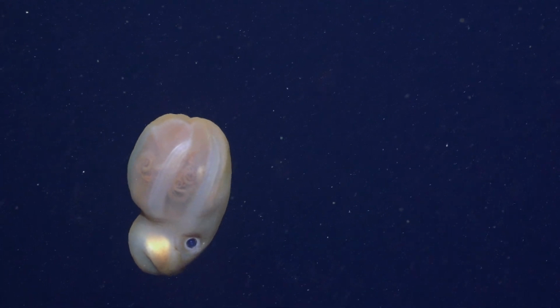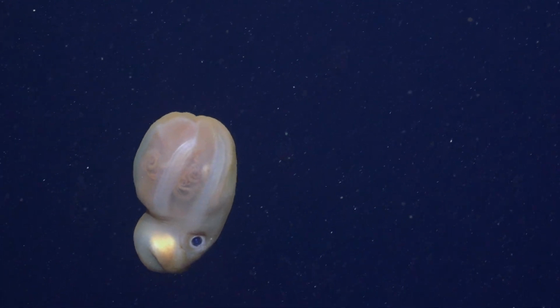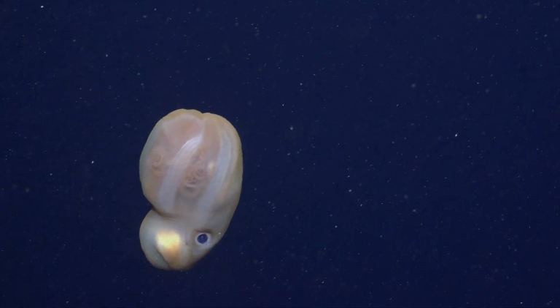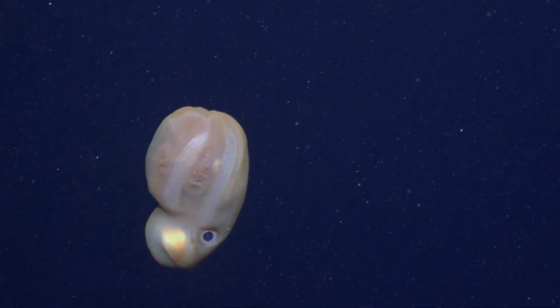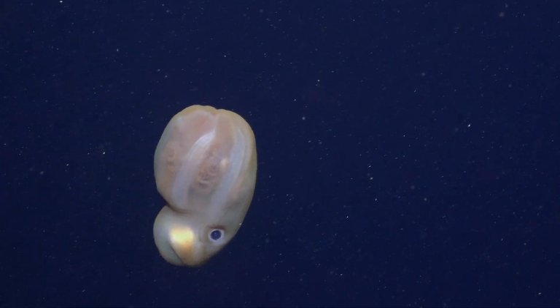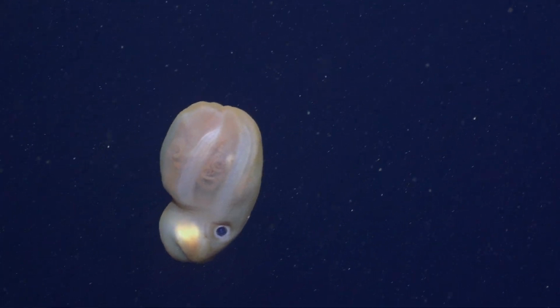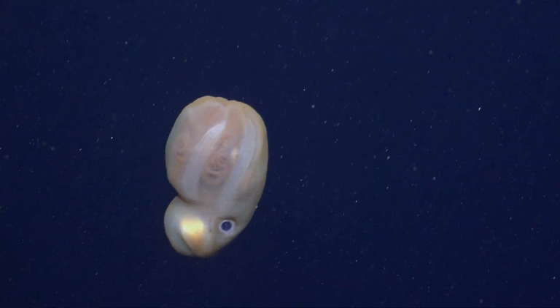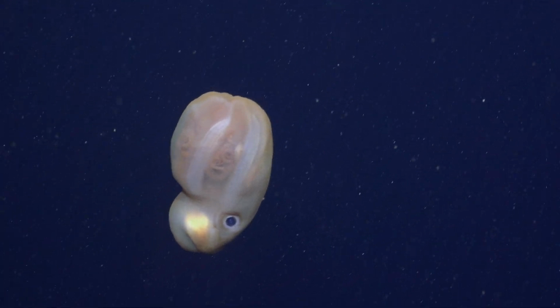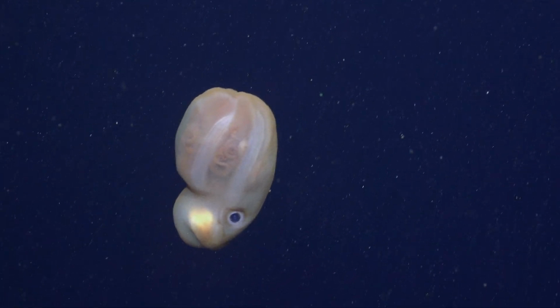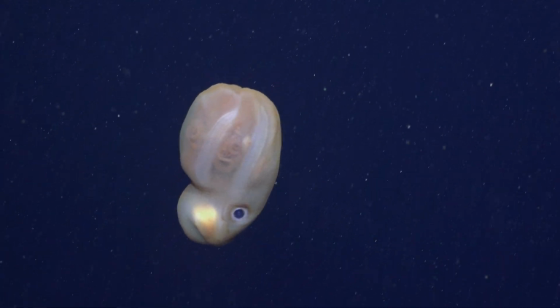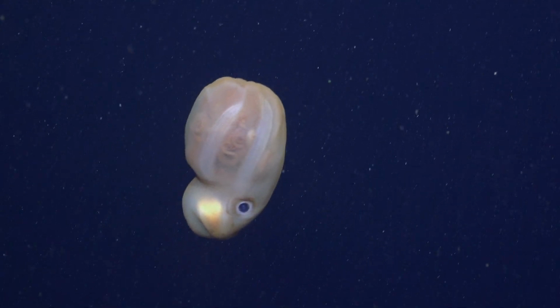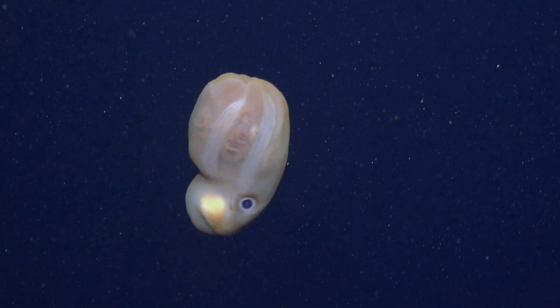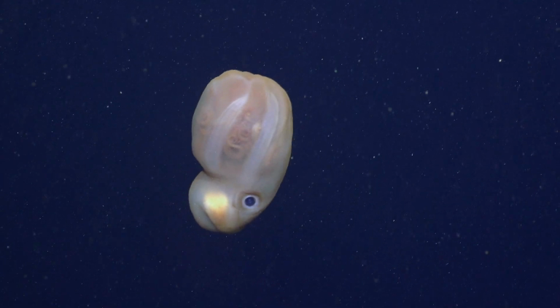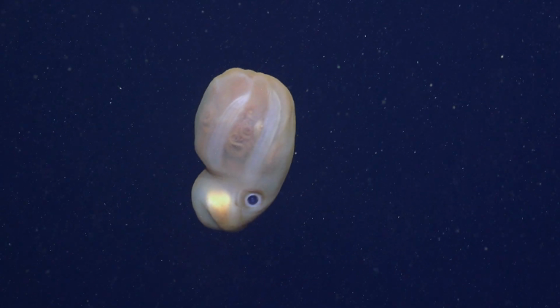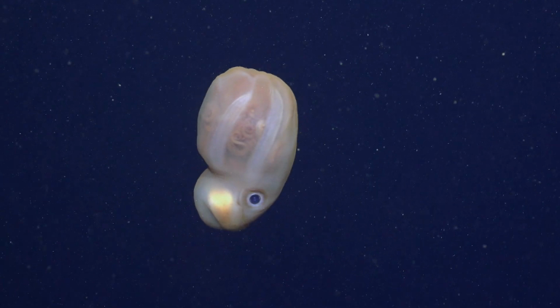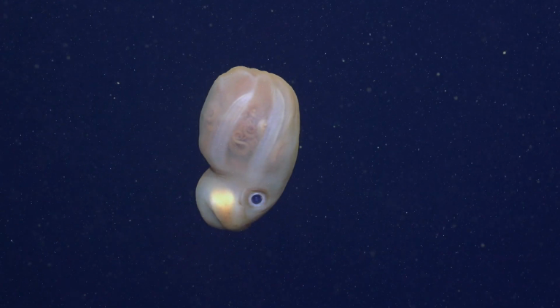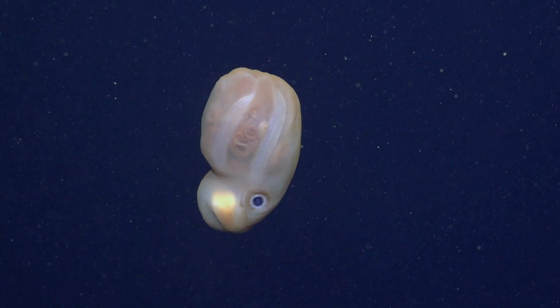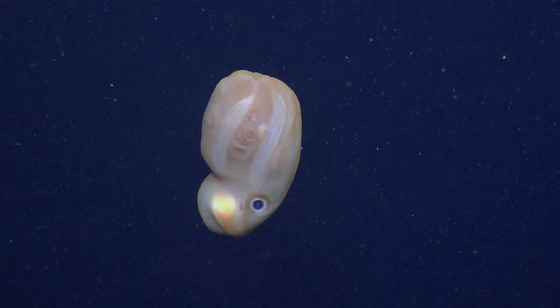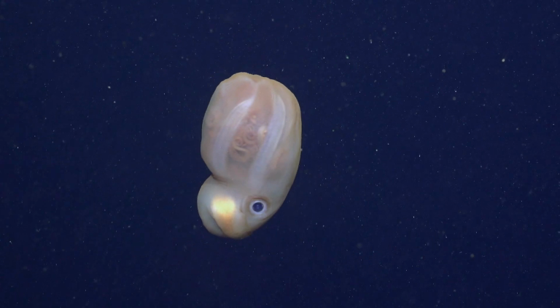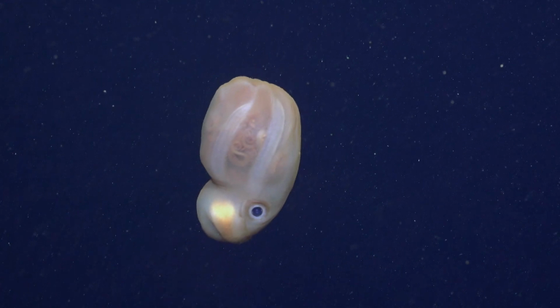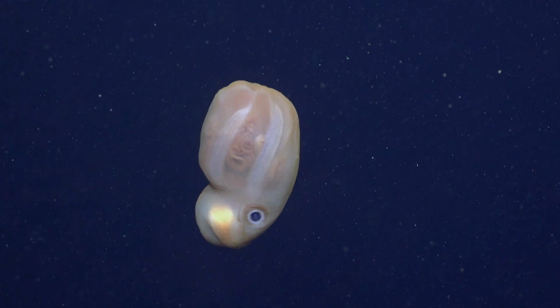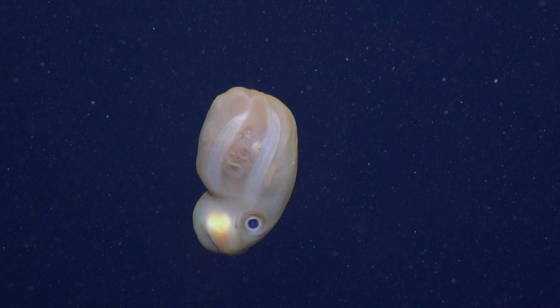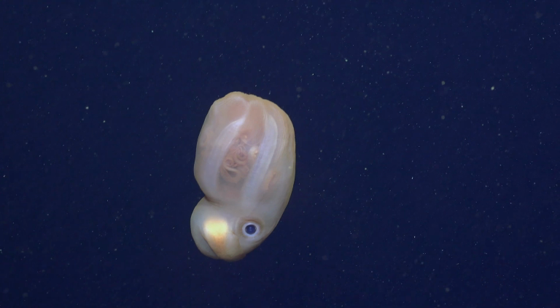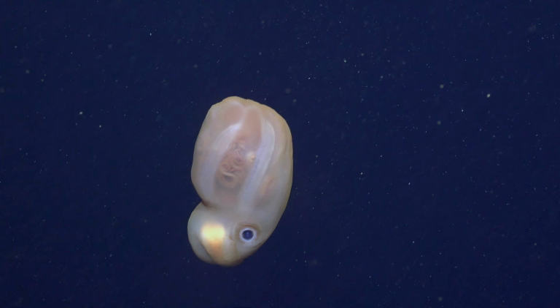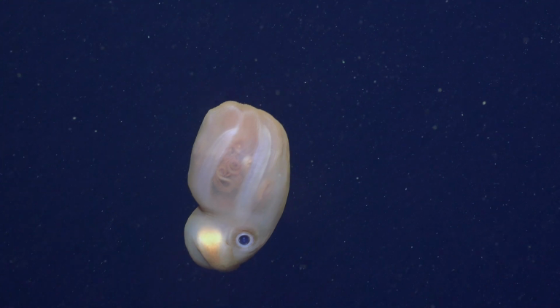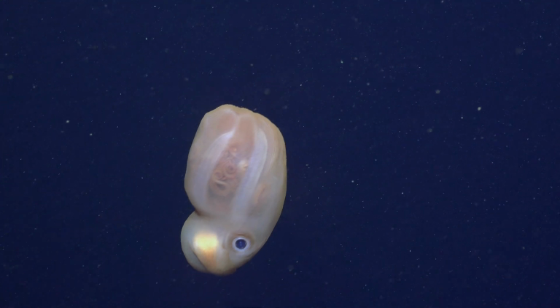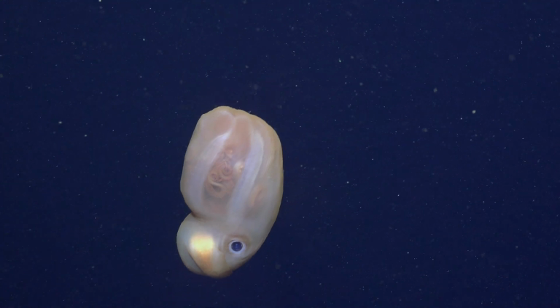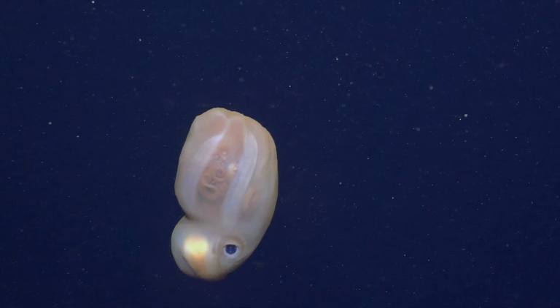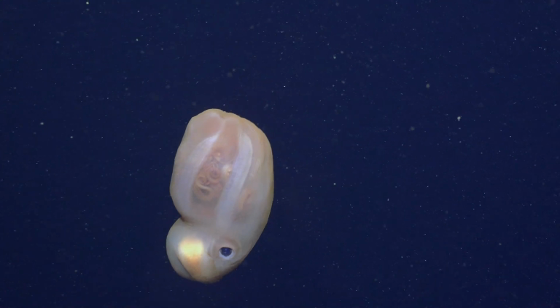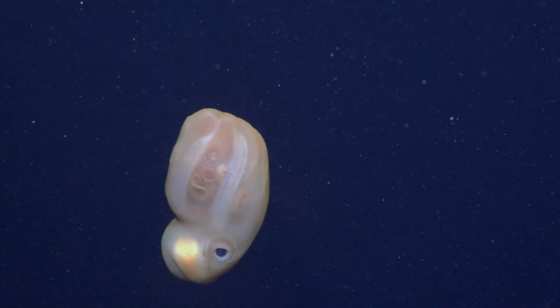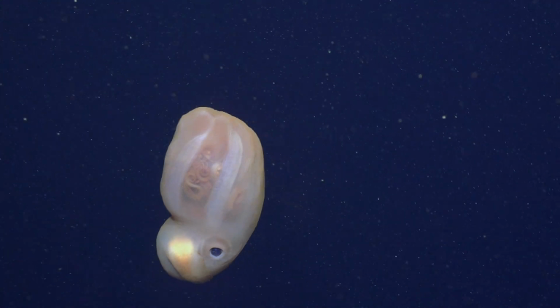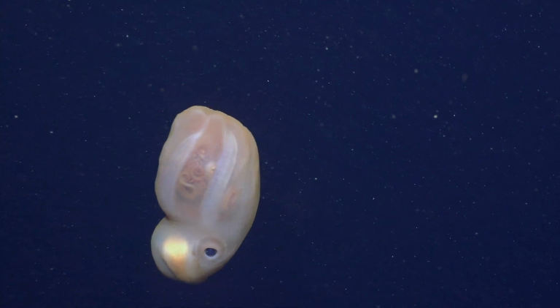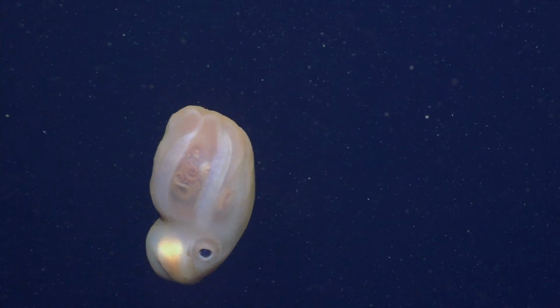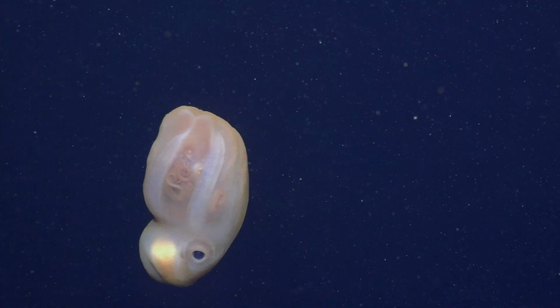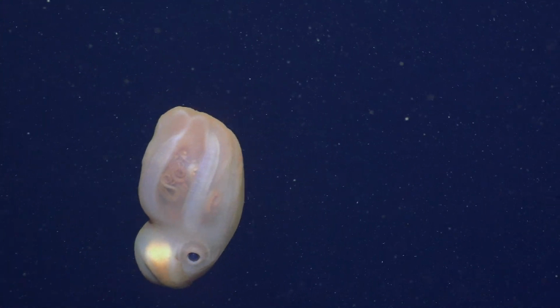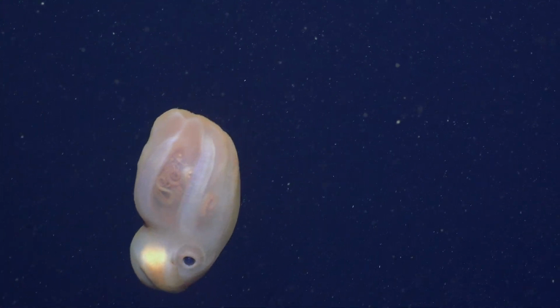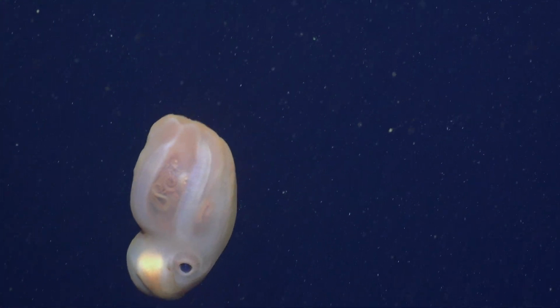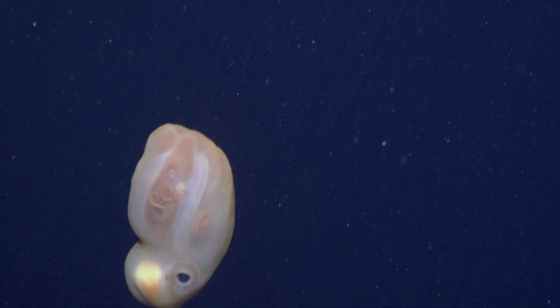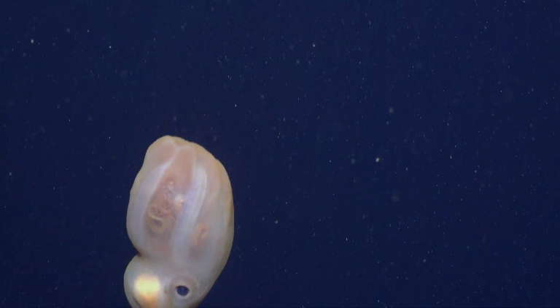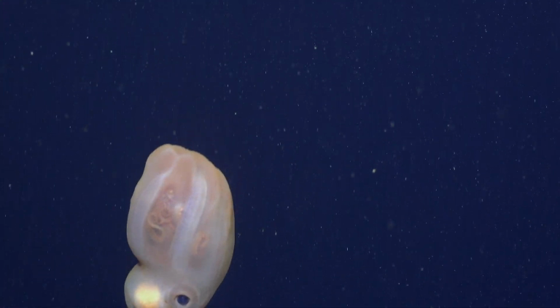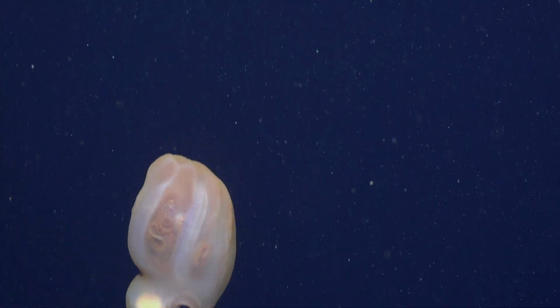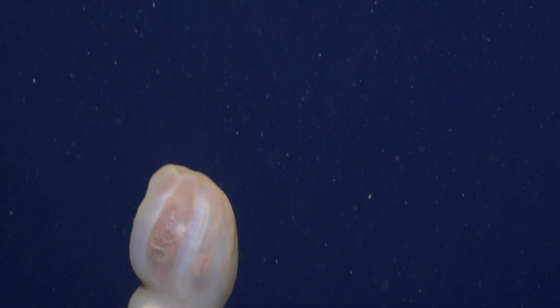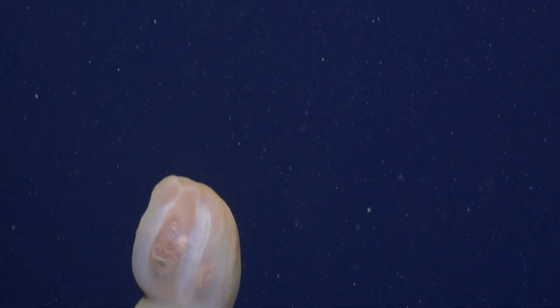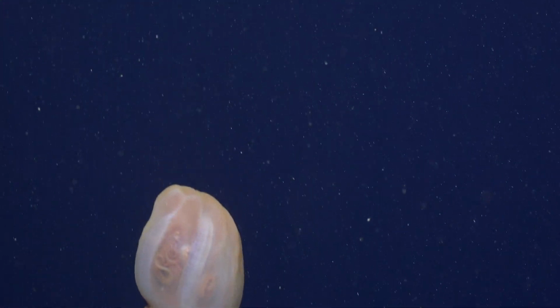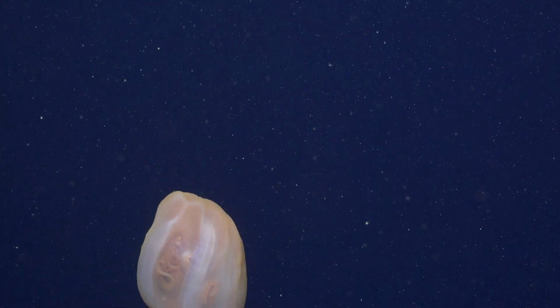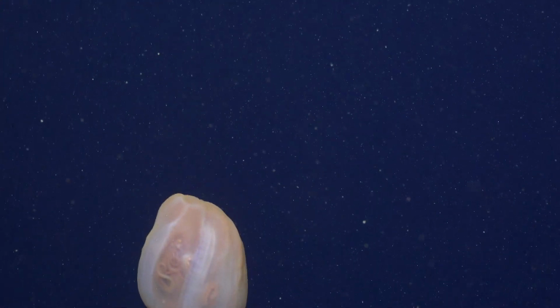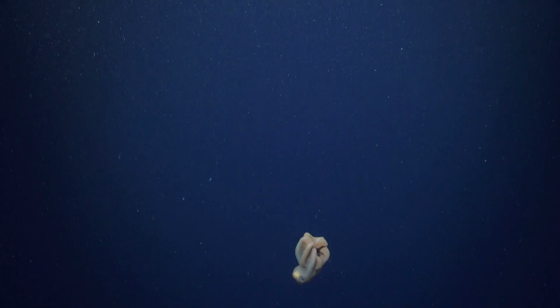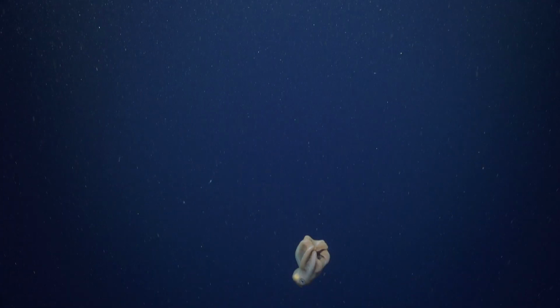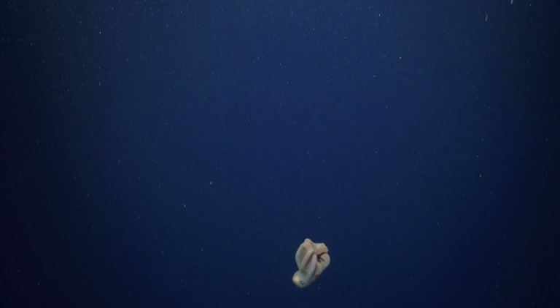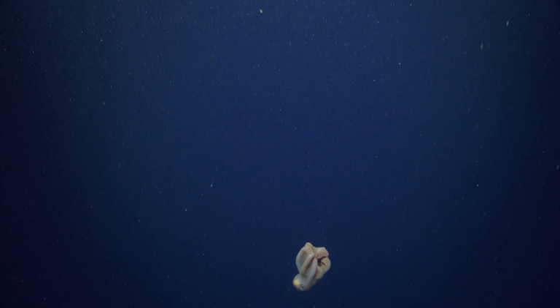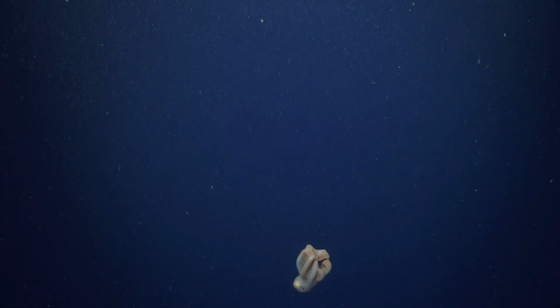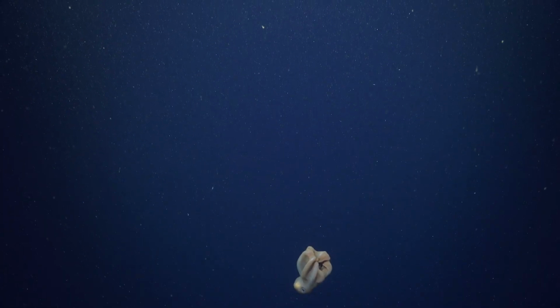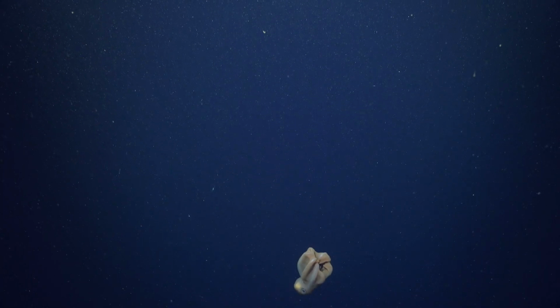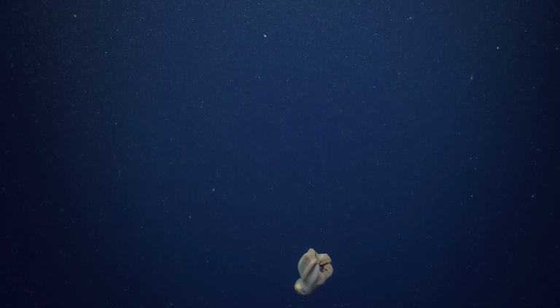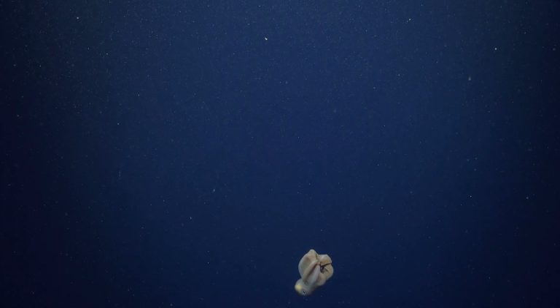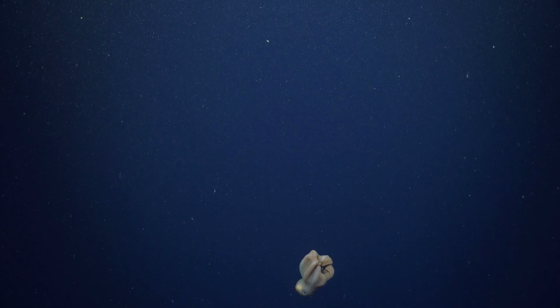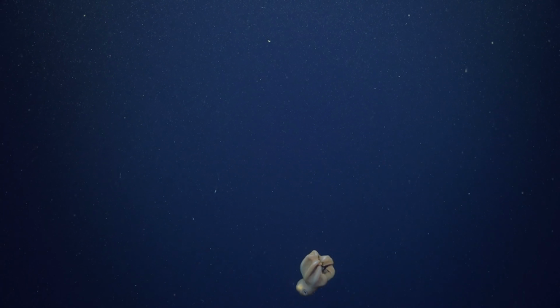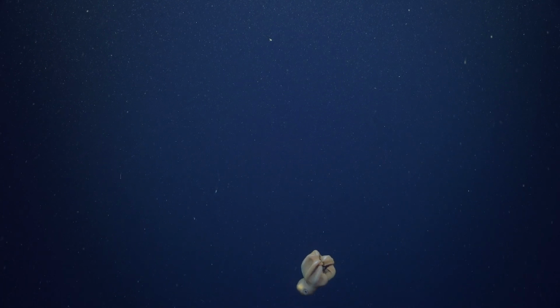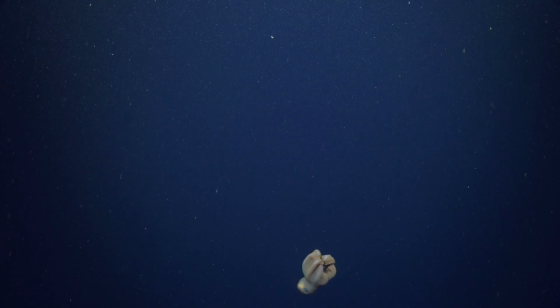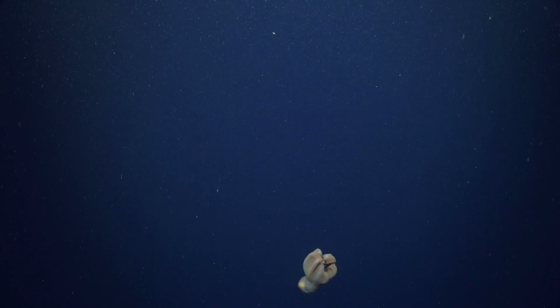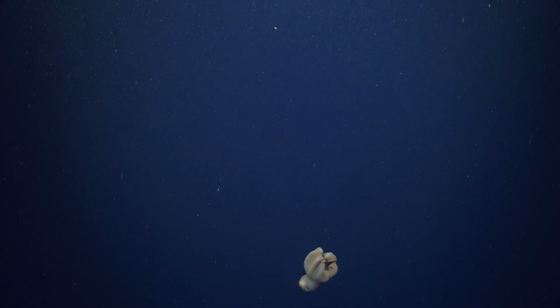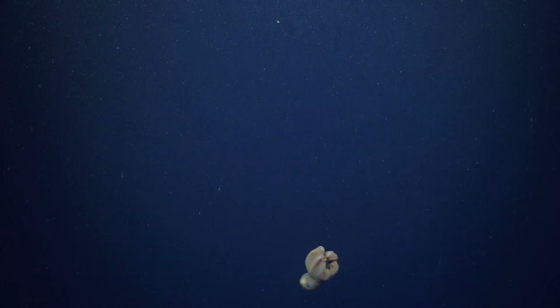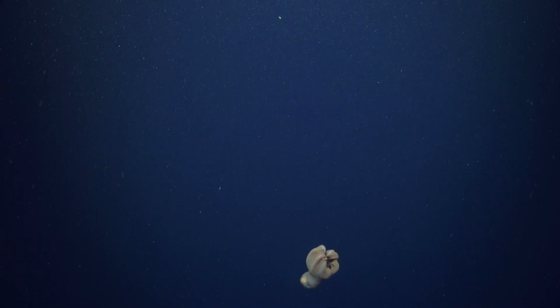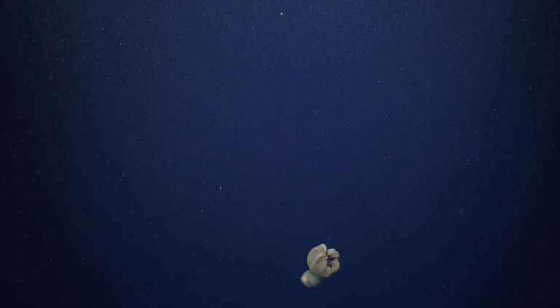And we can zoom in there — there's an extraordinary amount of tentacles in there. It's quite extraordinary.